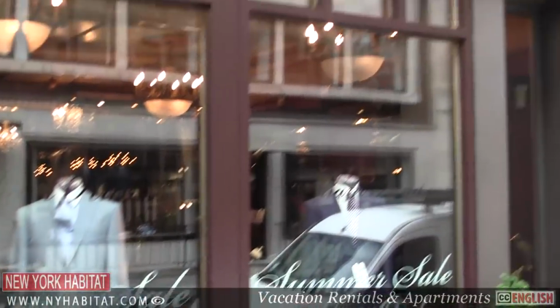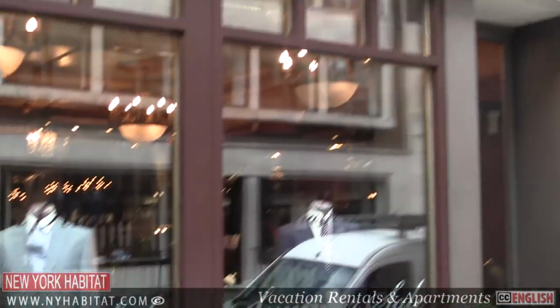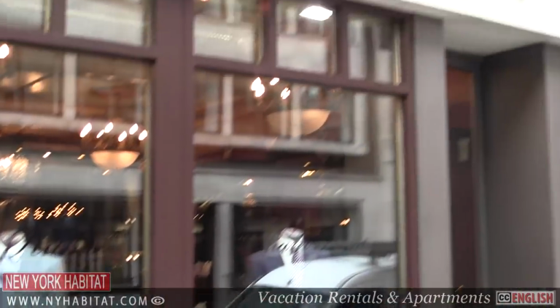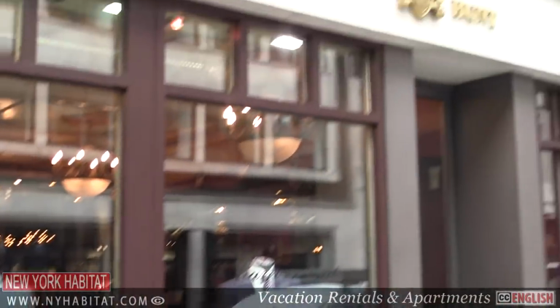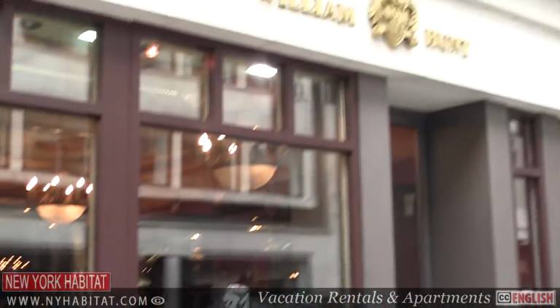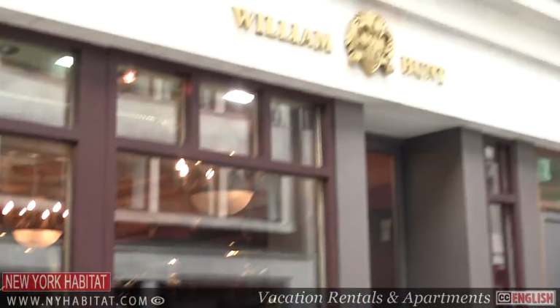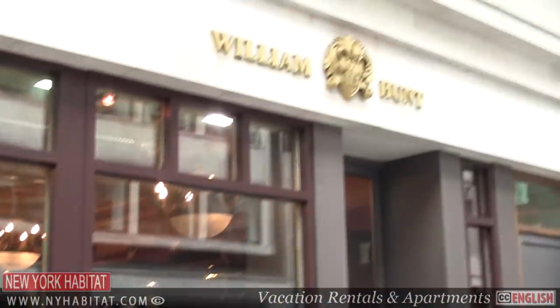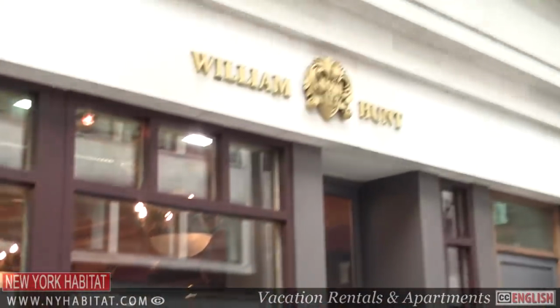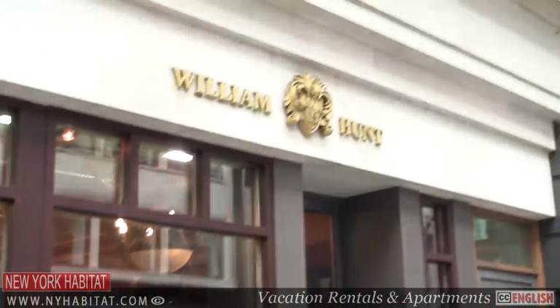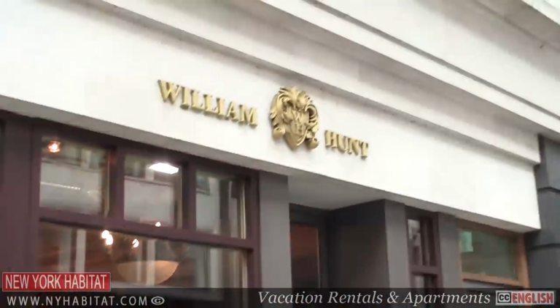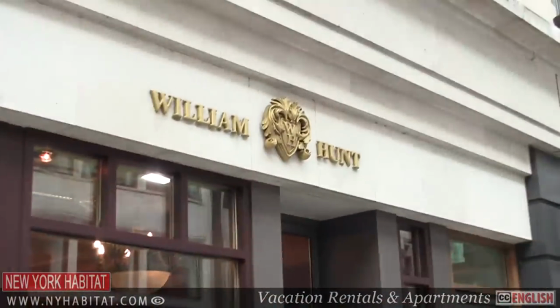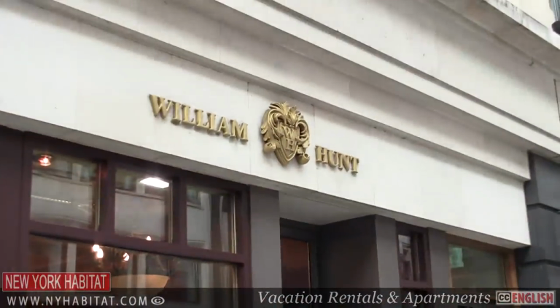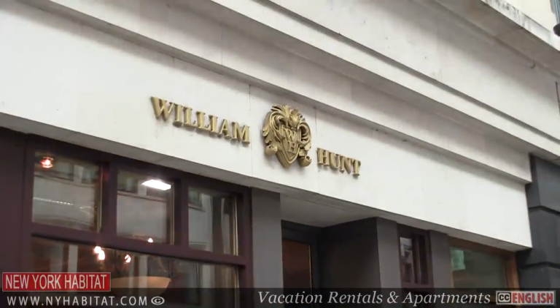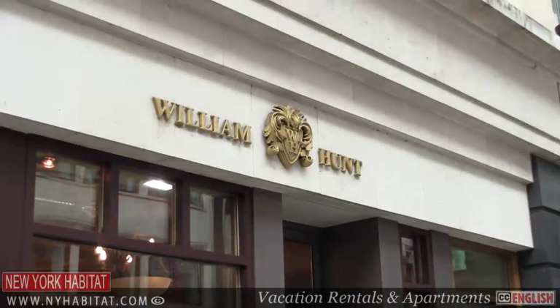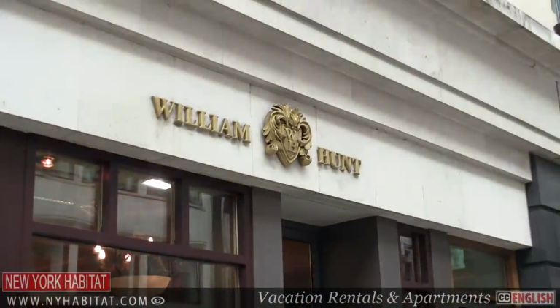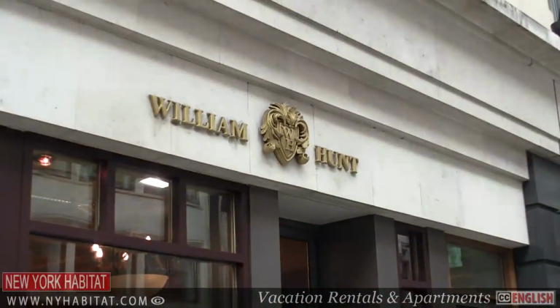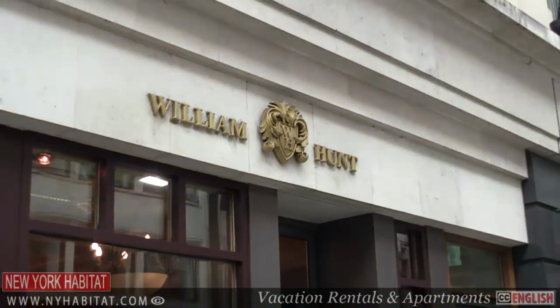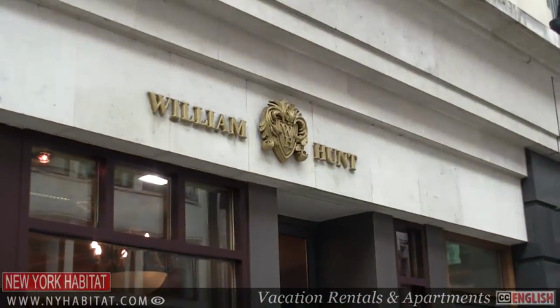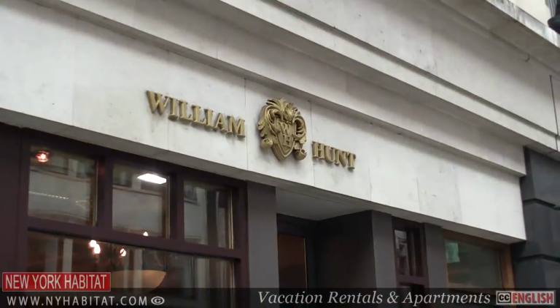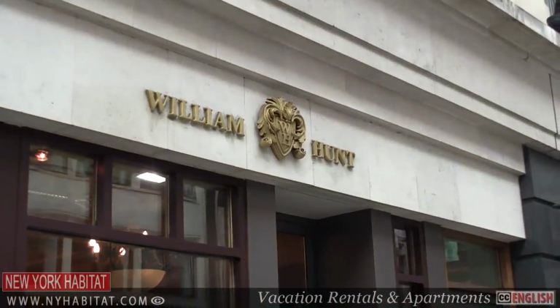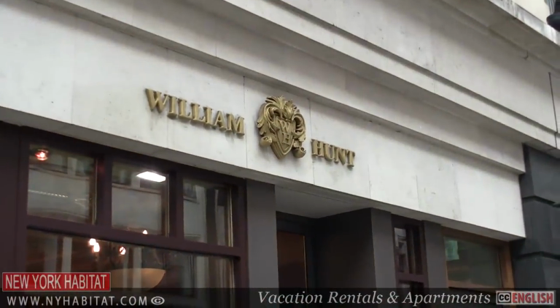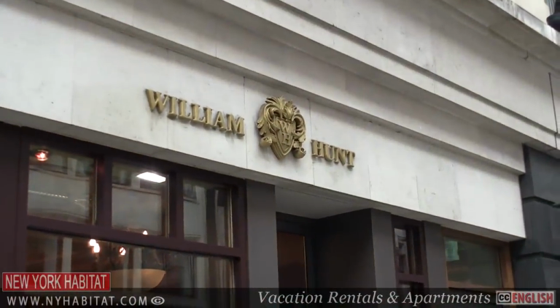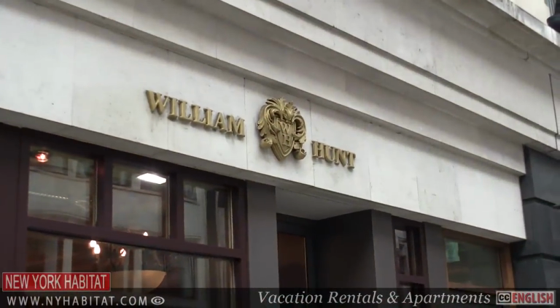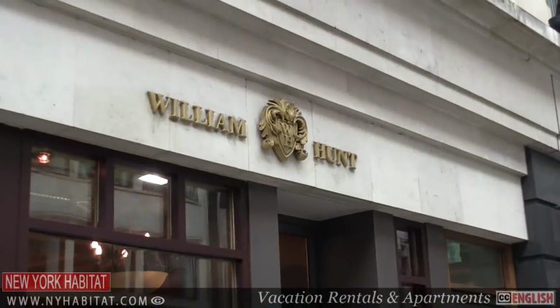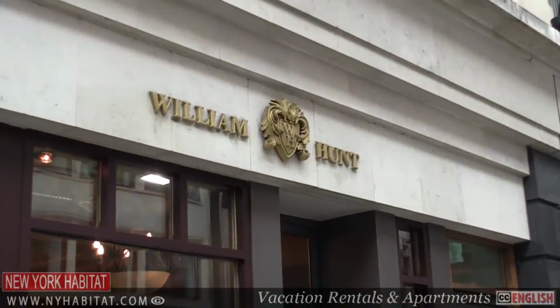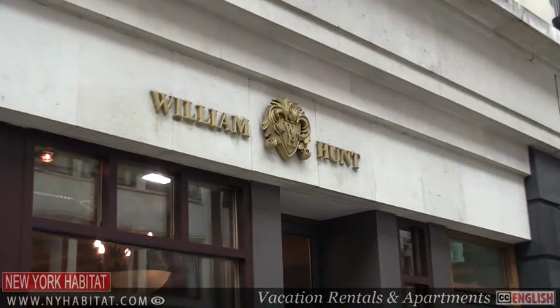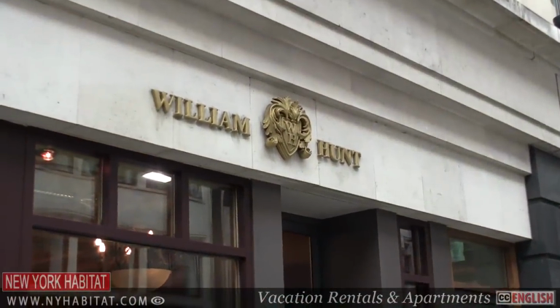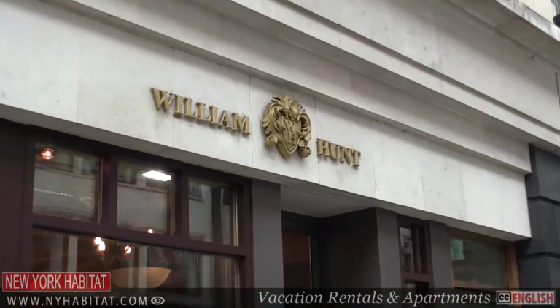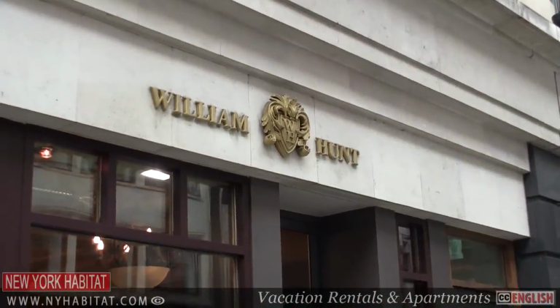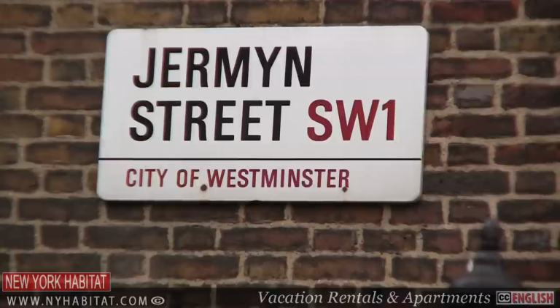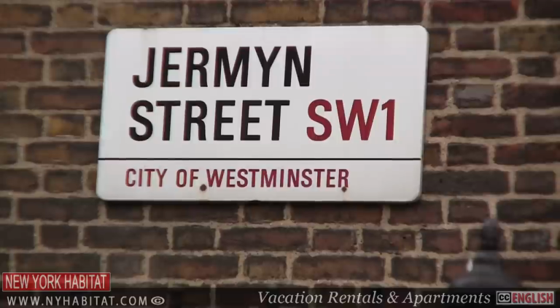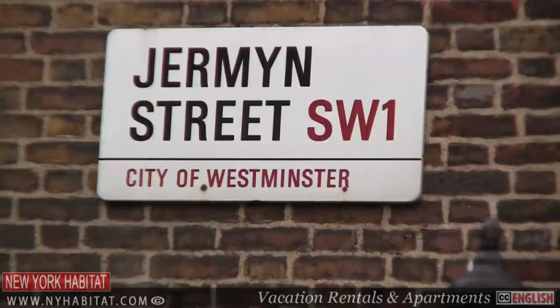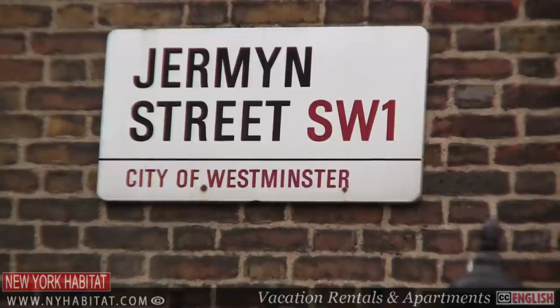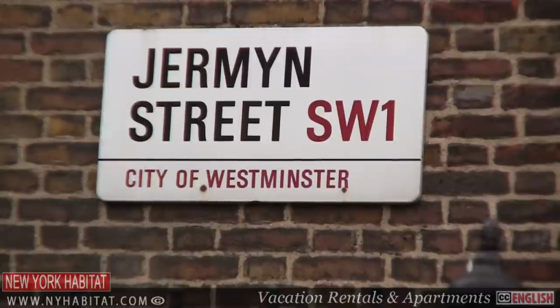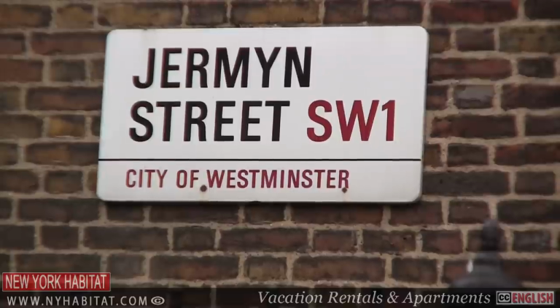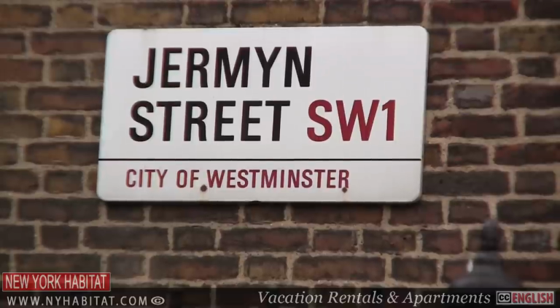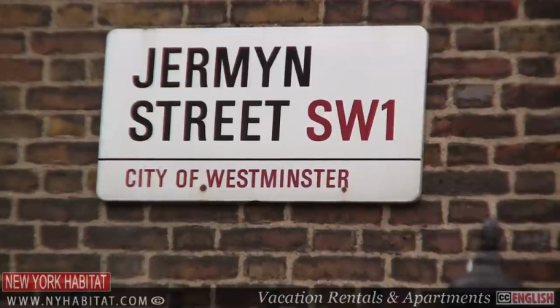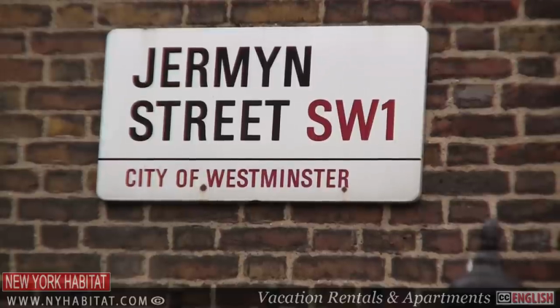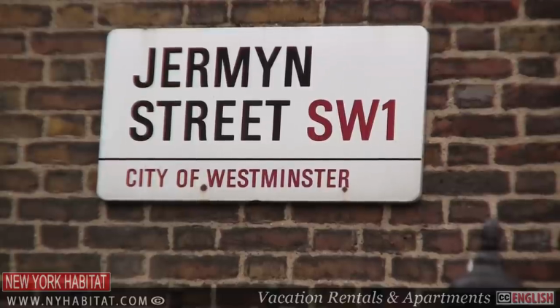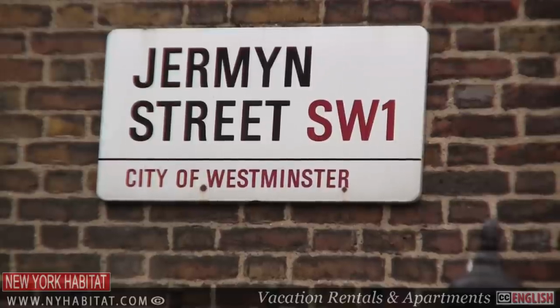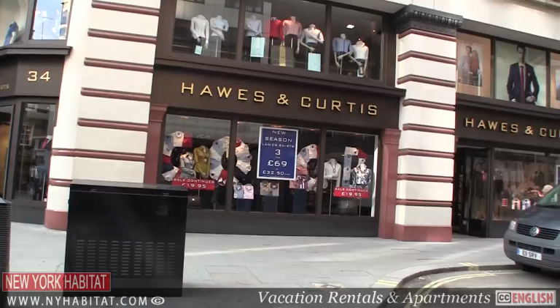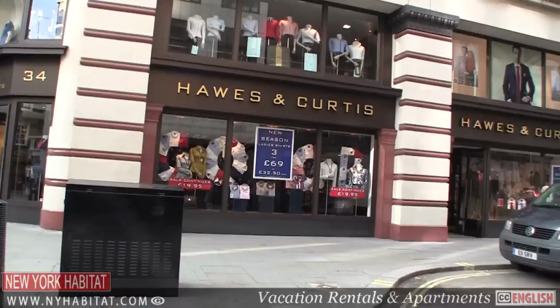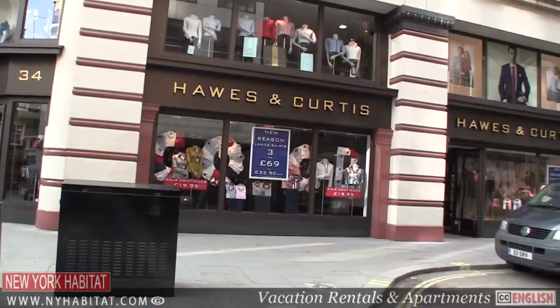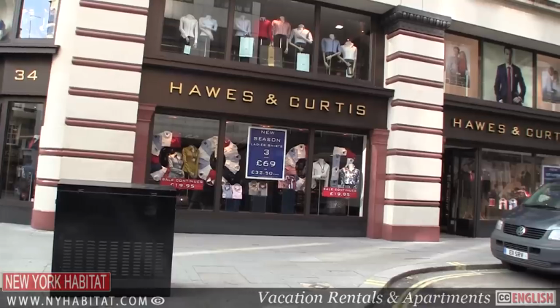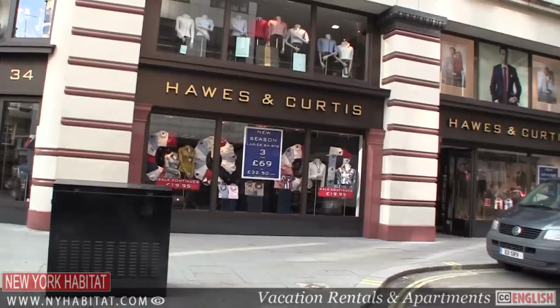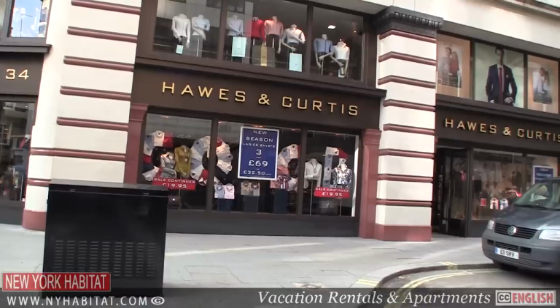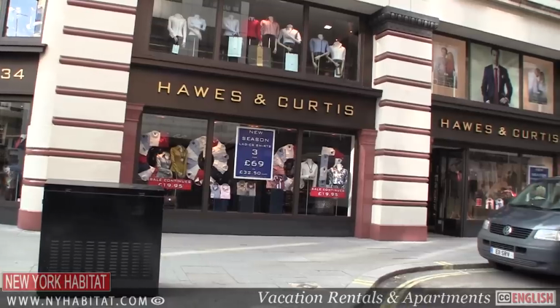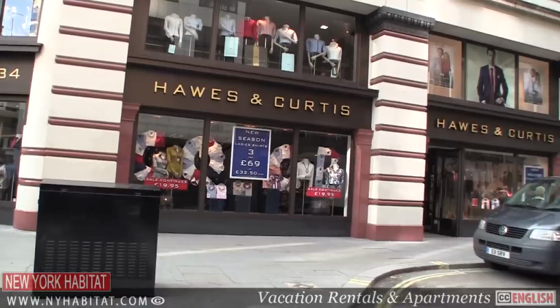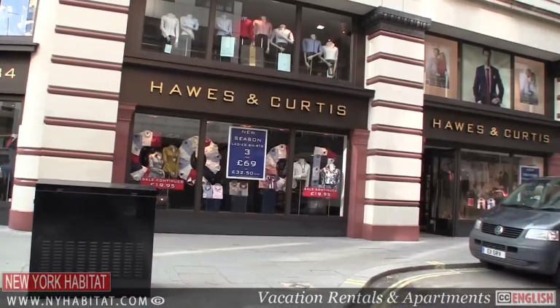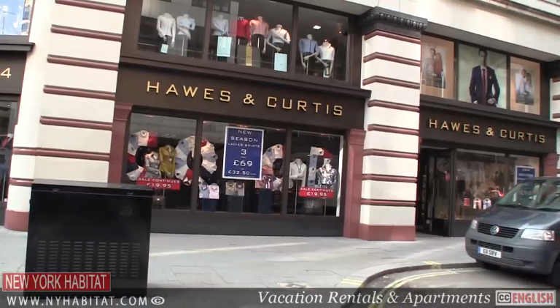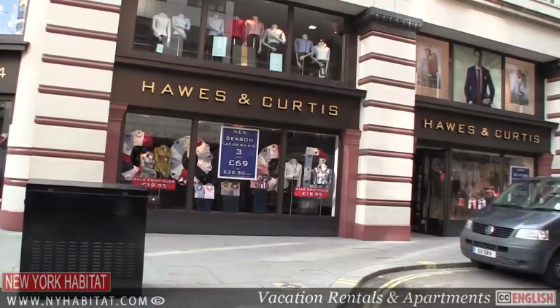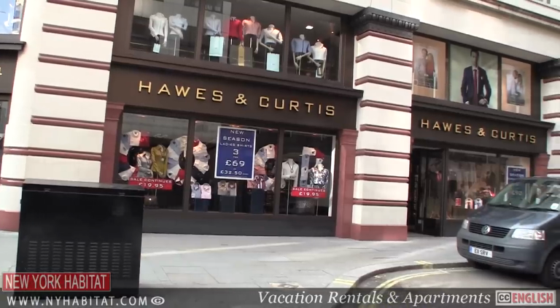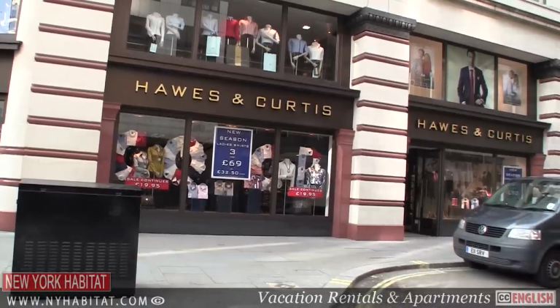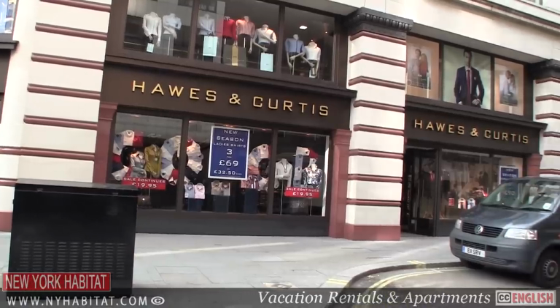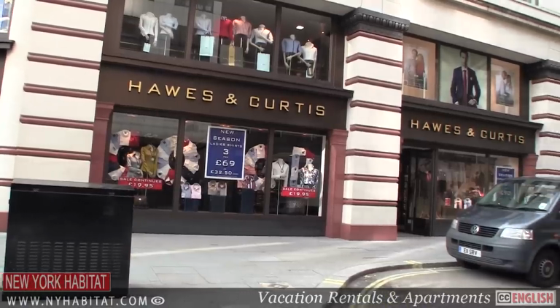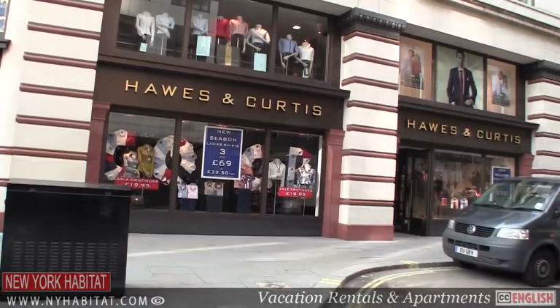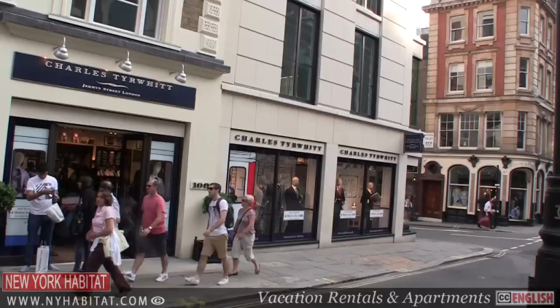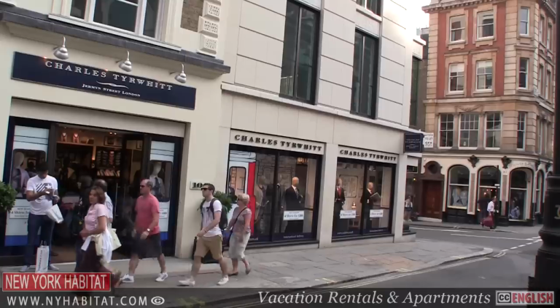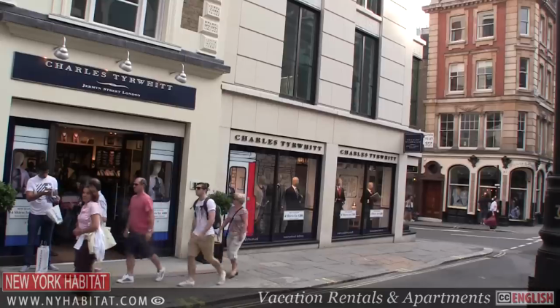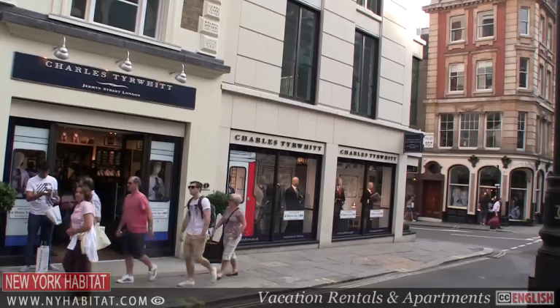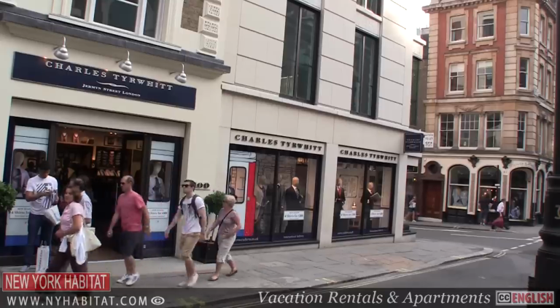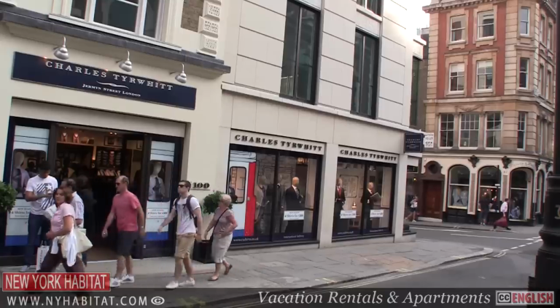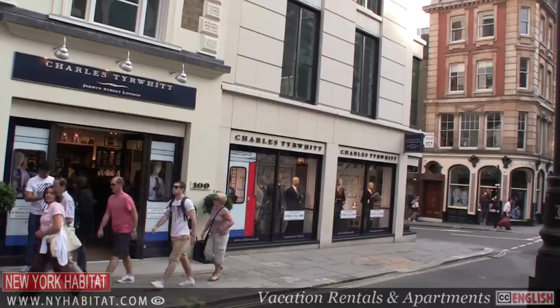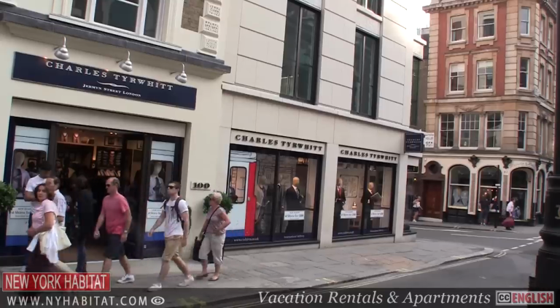If you don't have time to wait for the tailor, then take a walk along Jermyn Street to appreciate ladies and gentlemen's clothing outfitters.